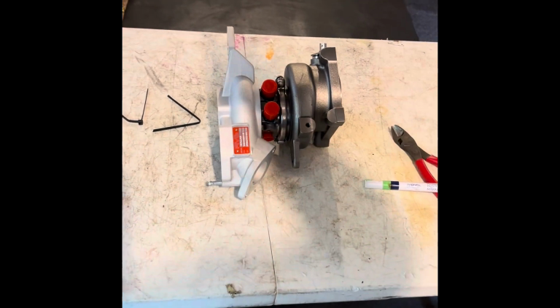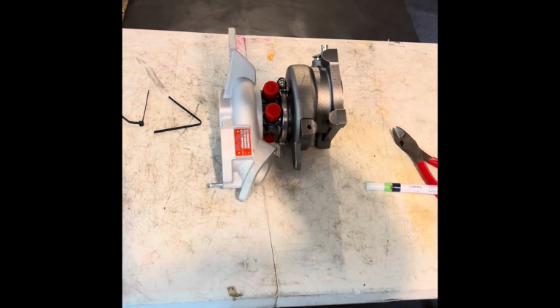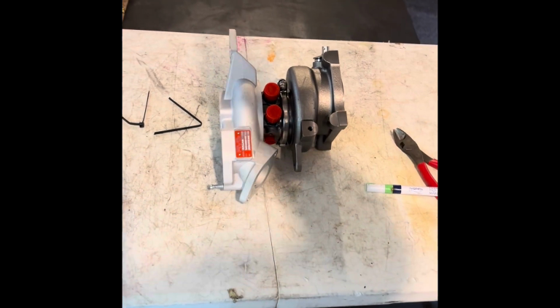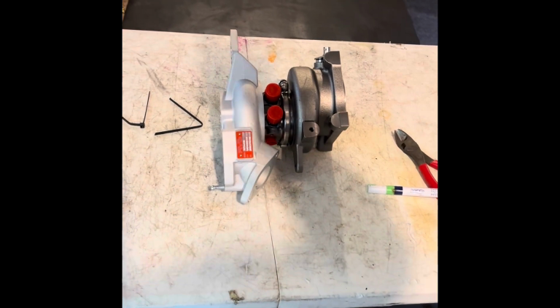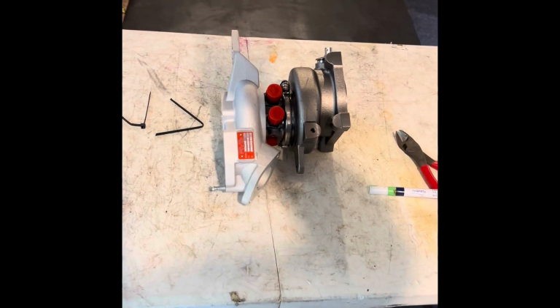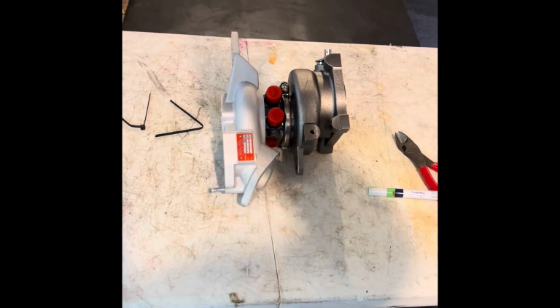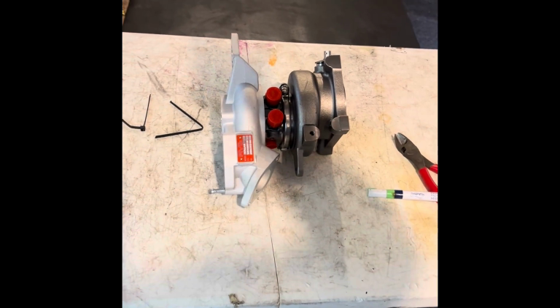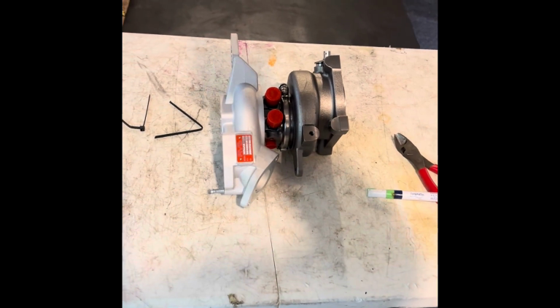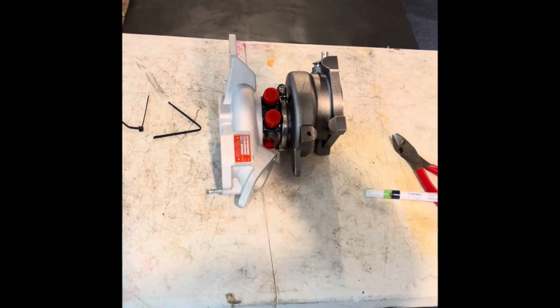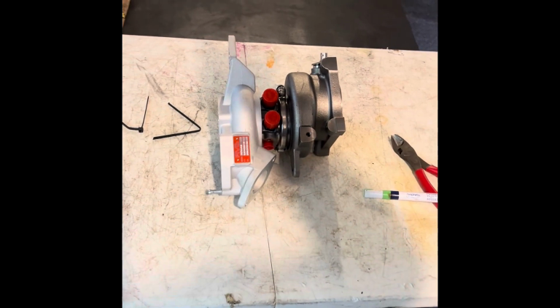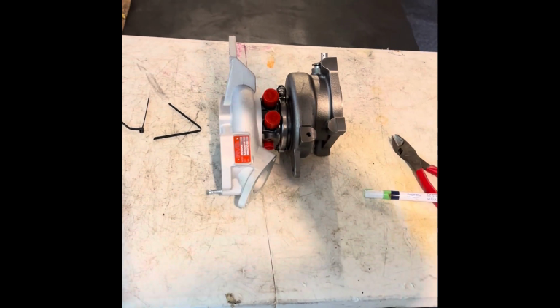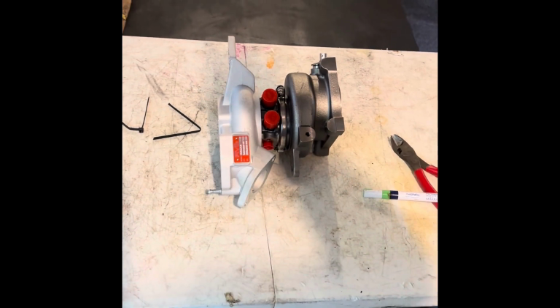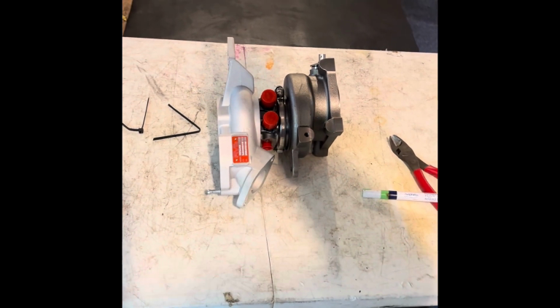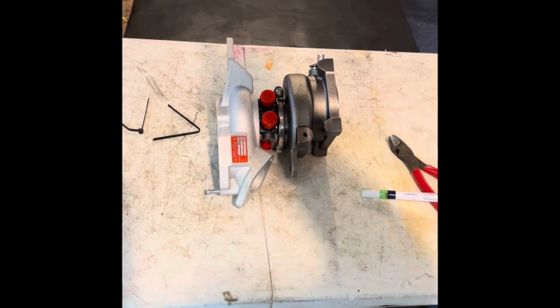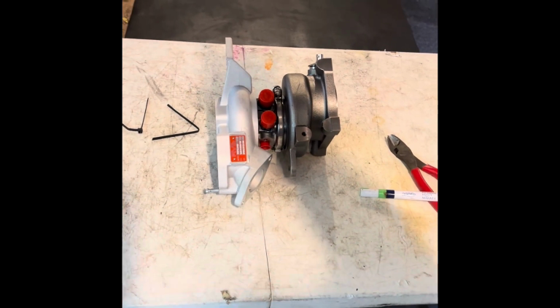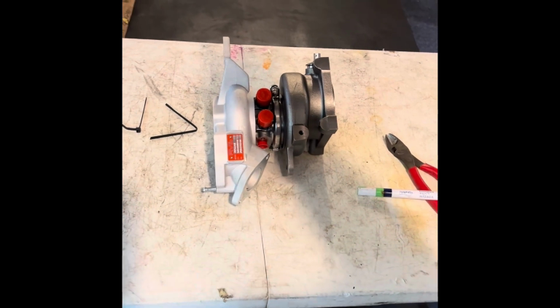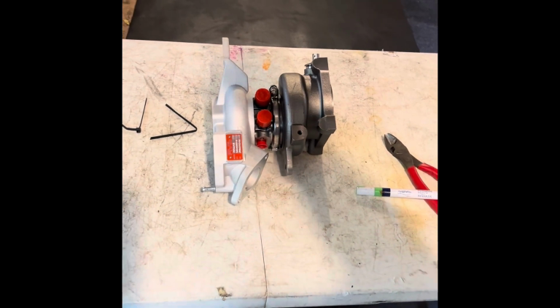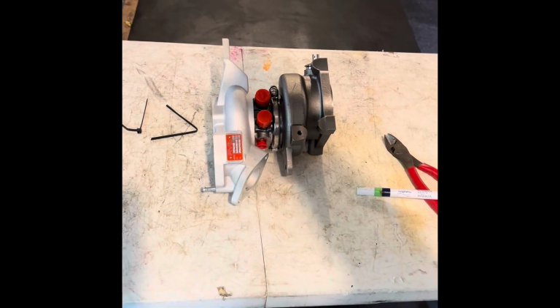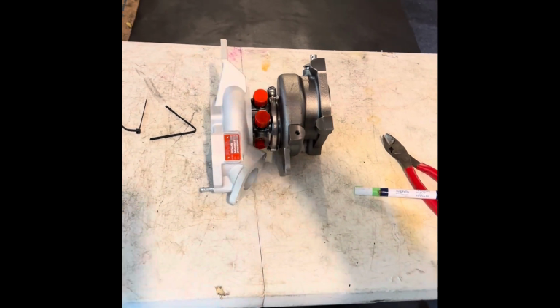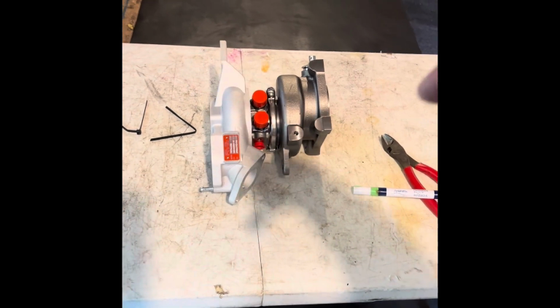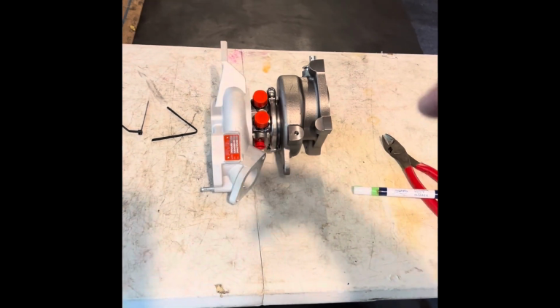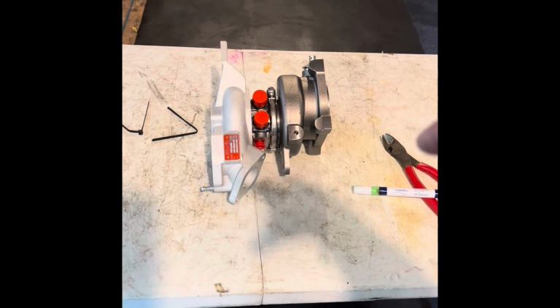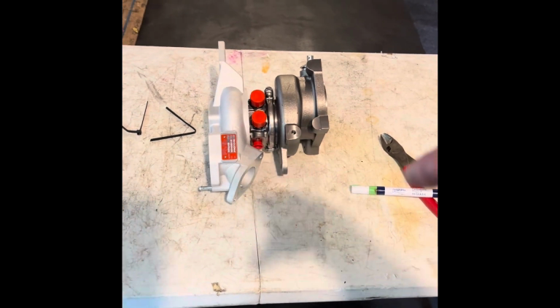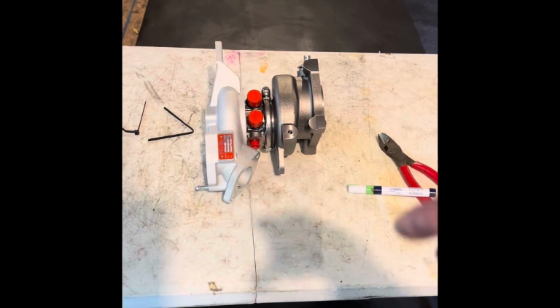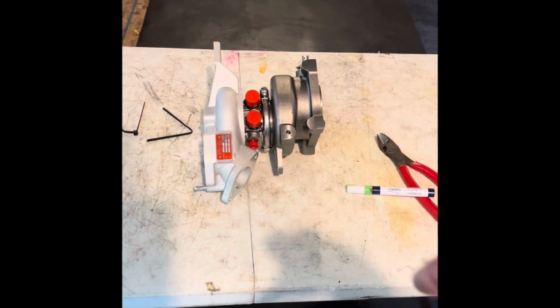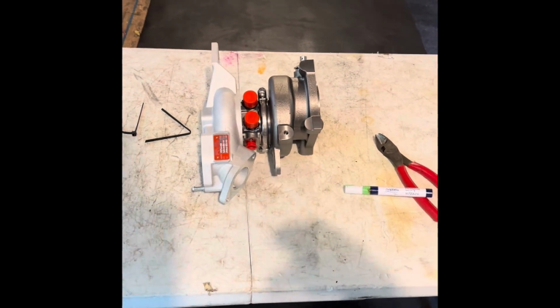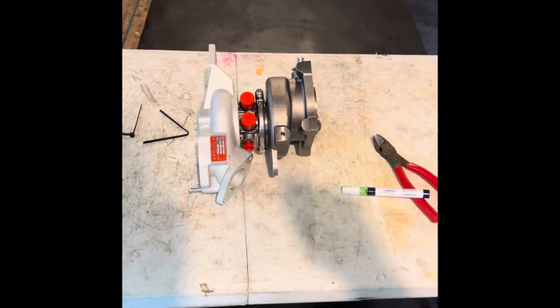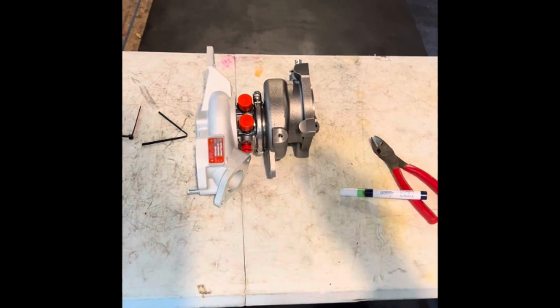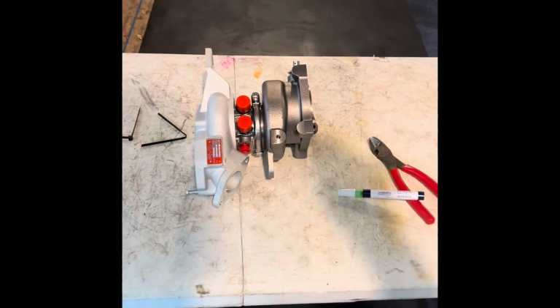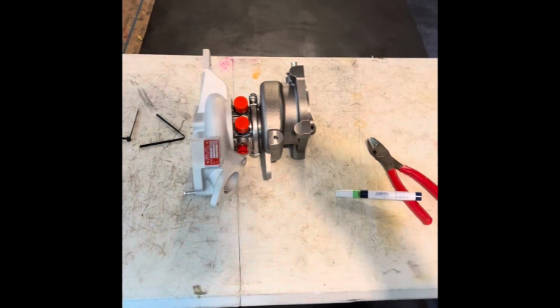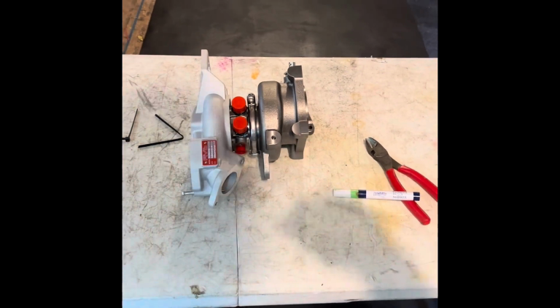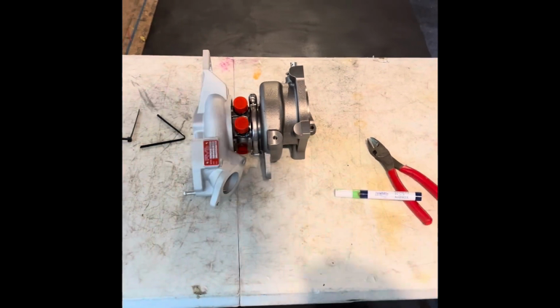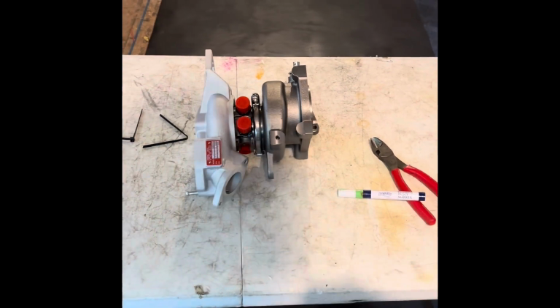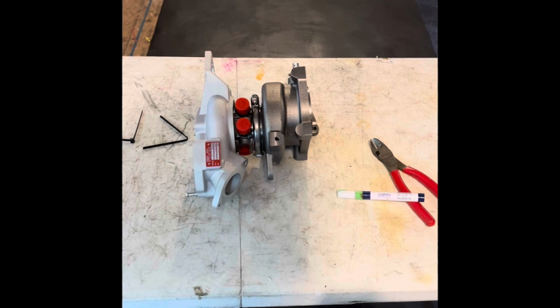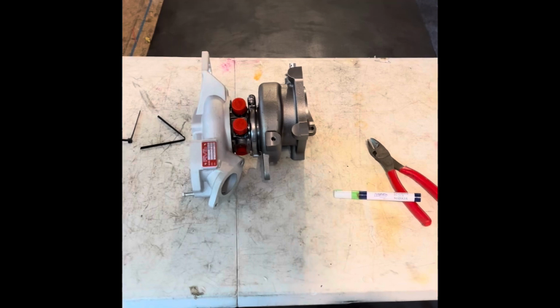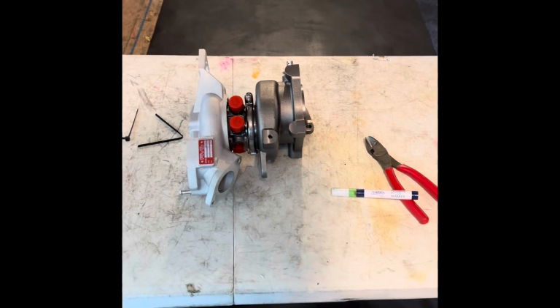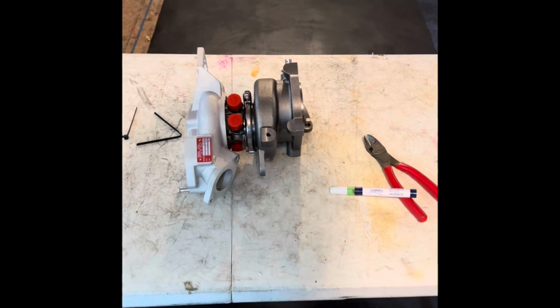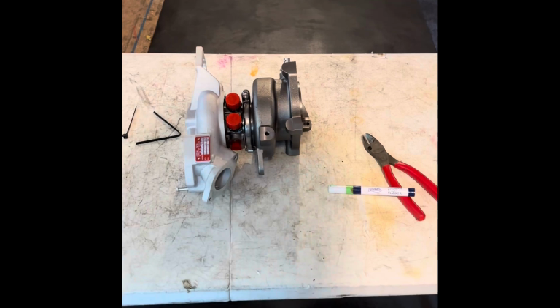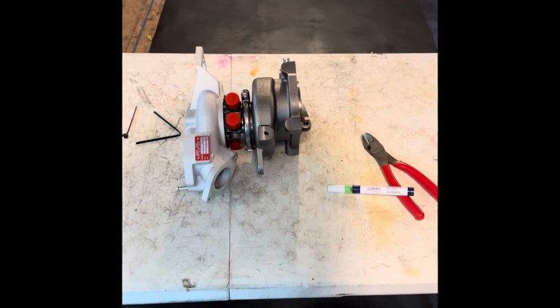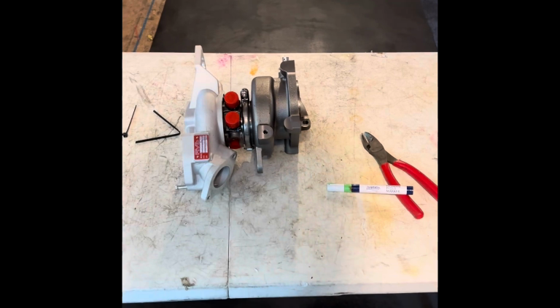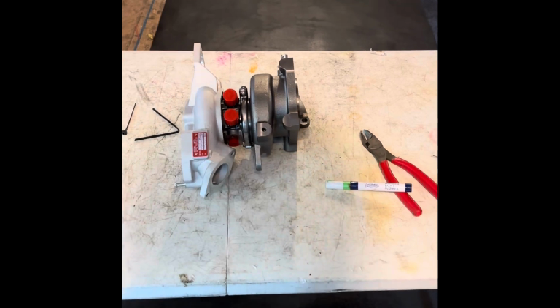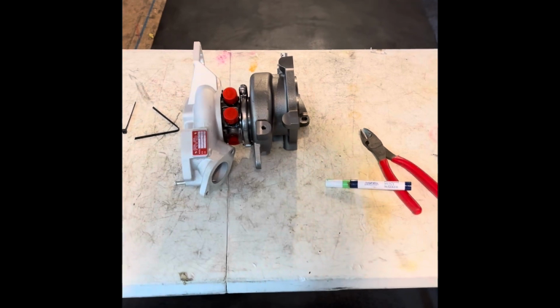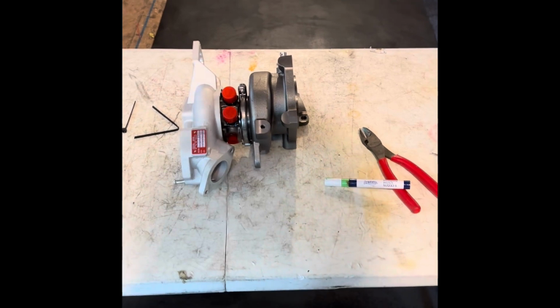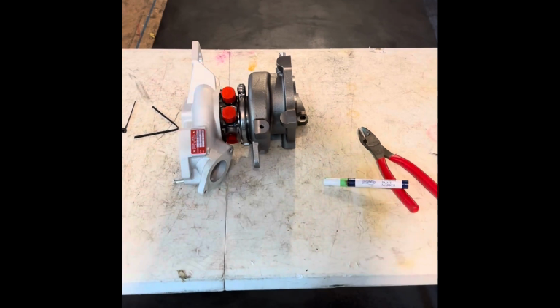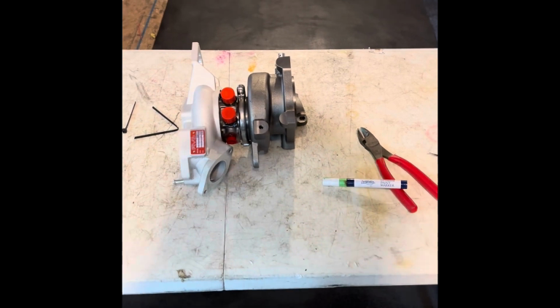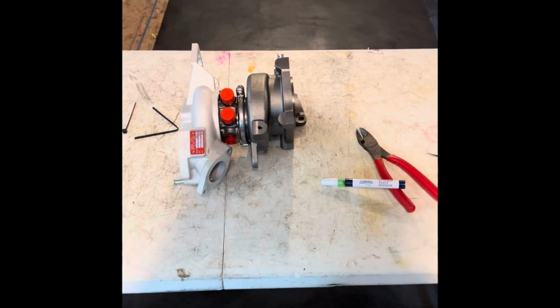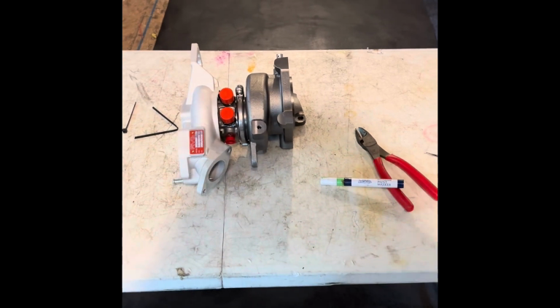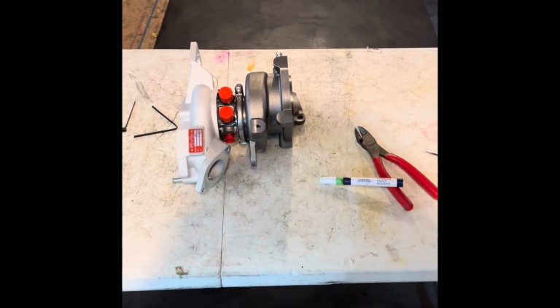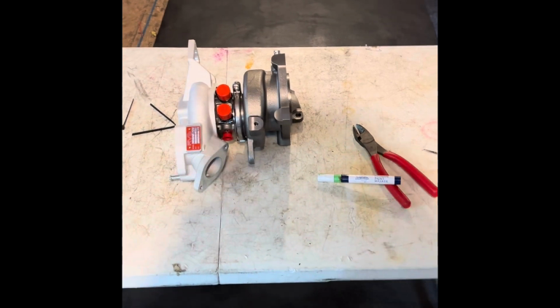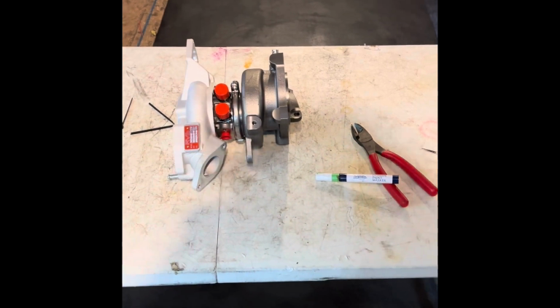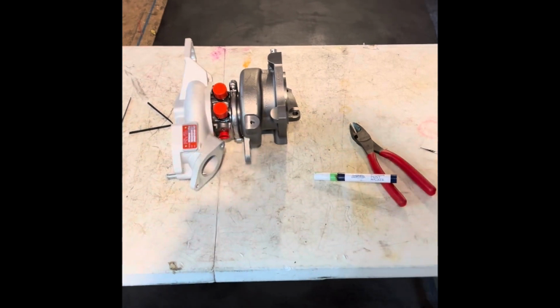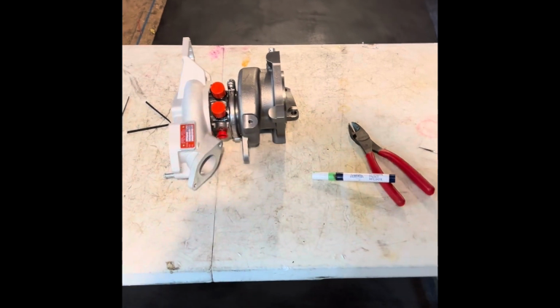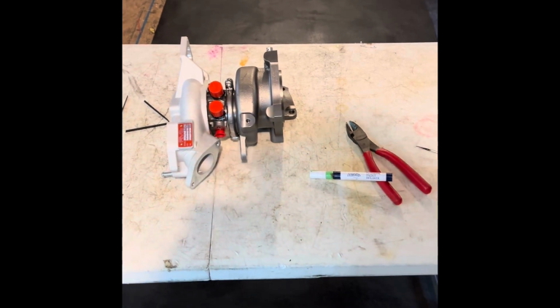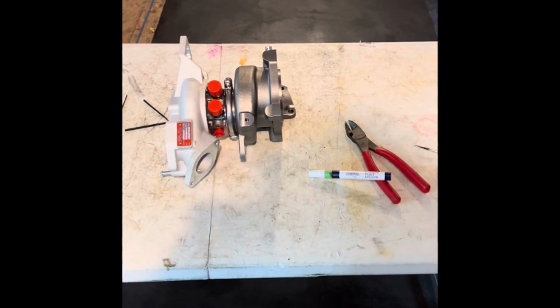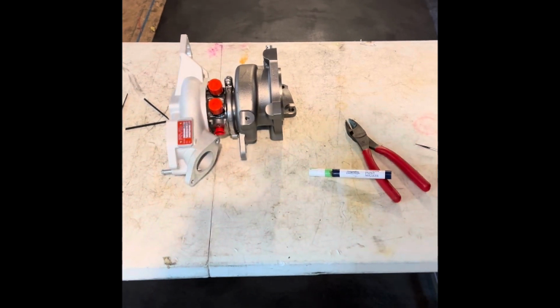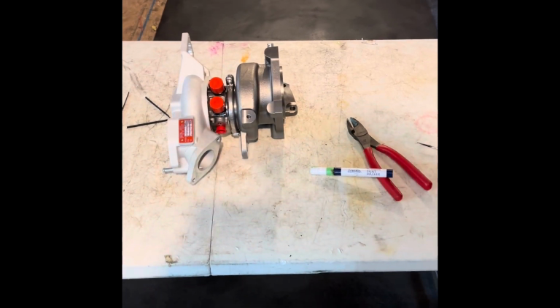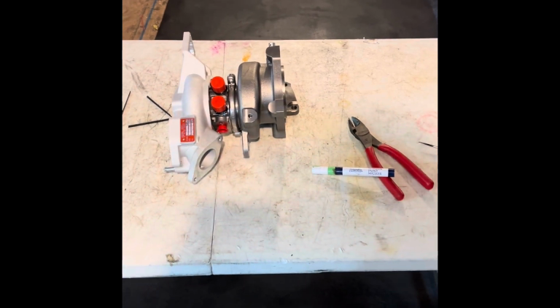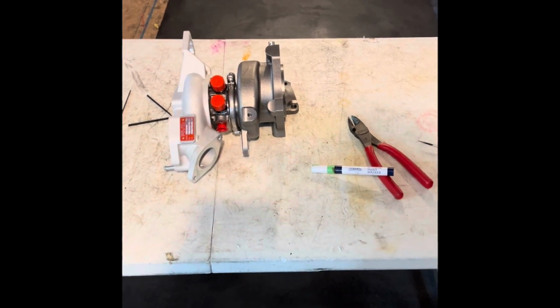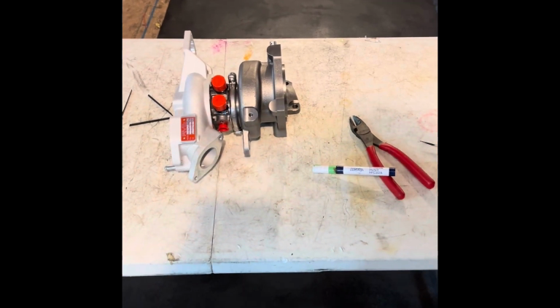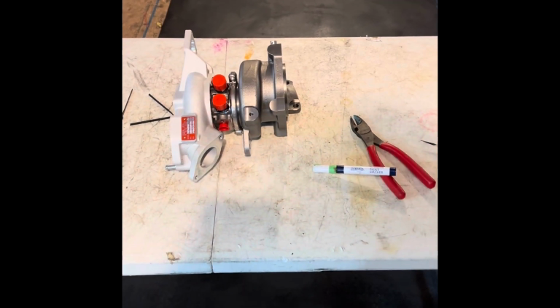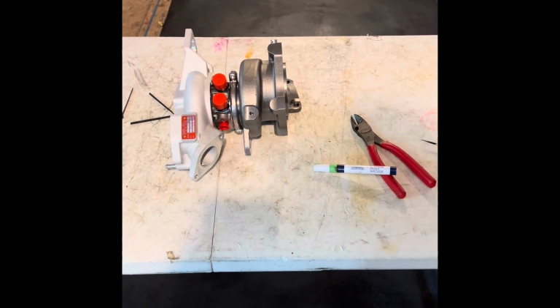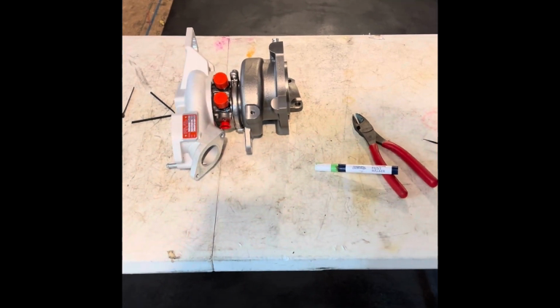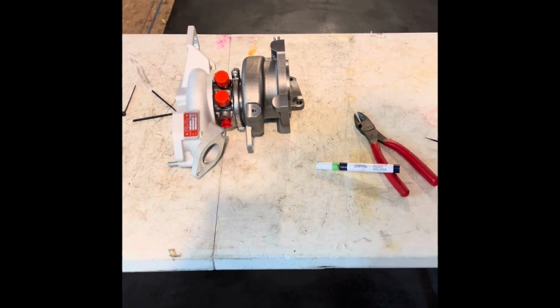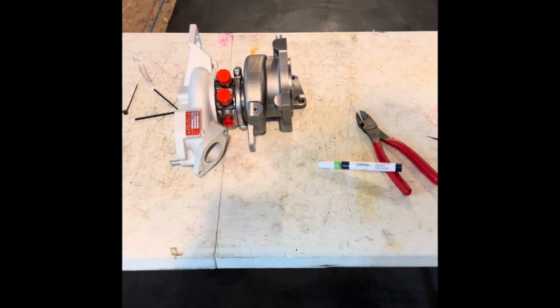This is going to be the real deal. It's going to make big power and we're just going to see how much.